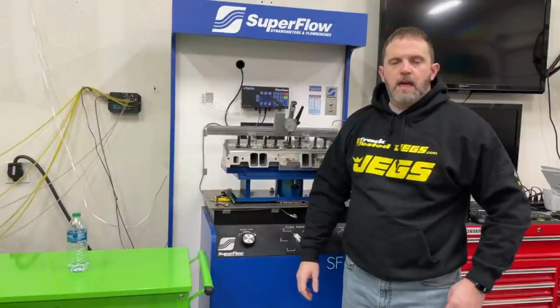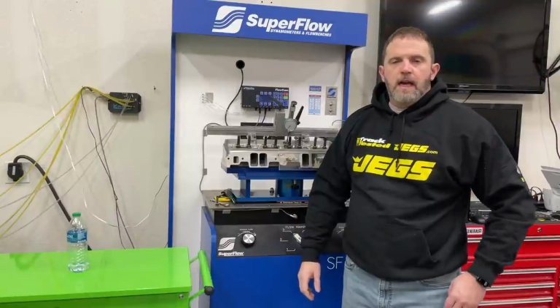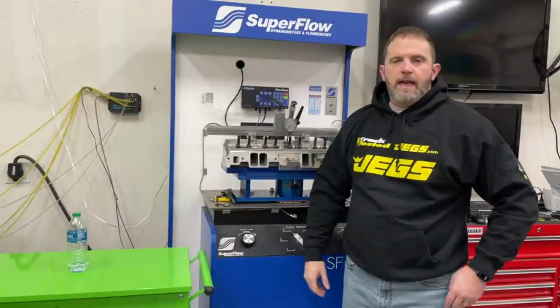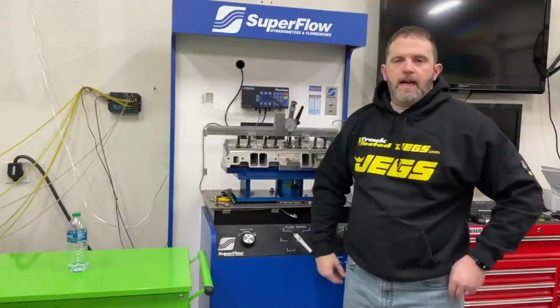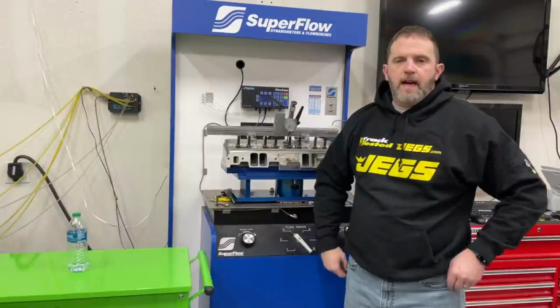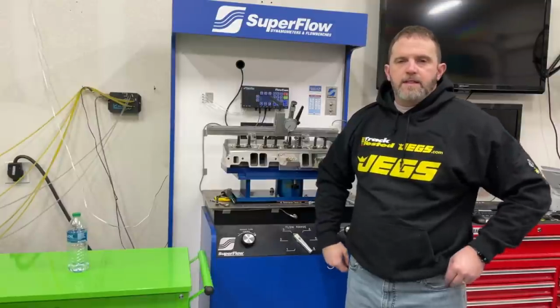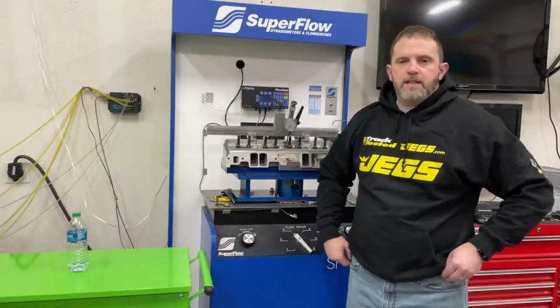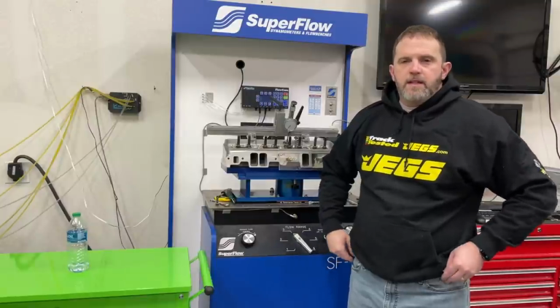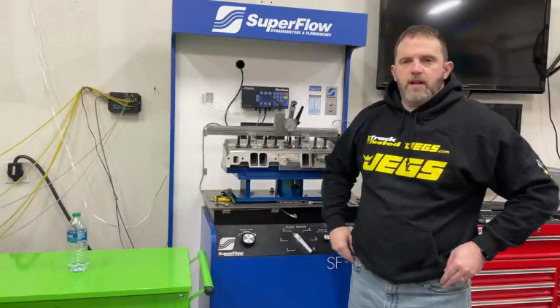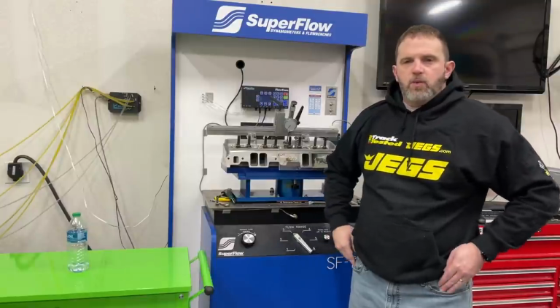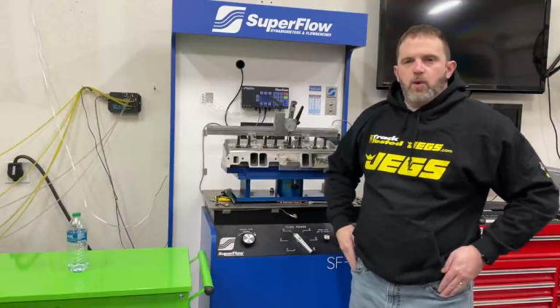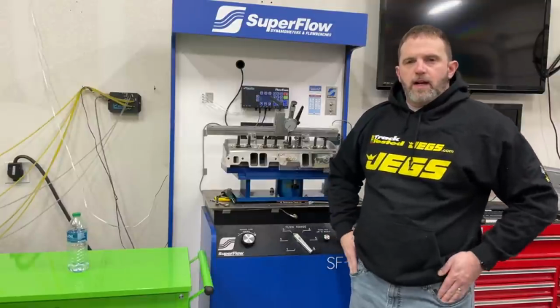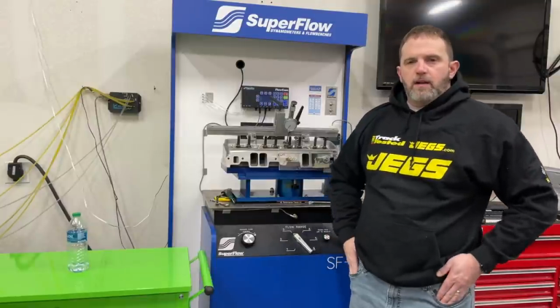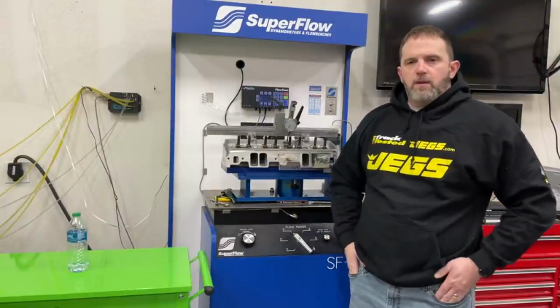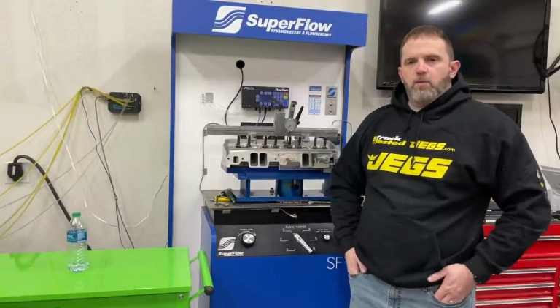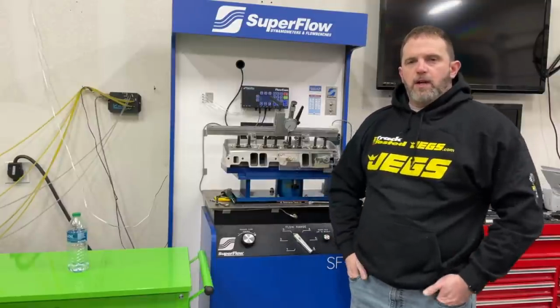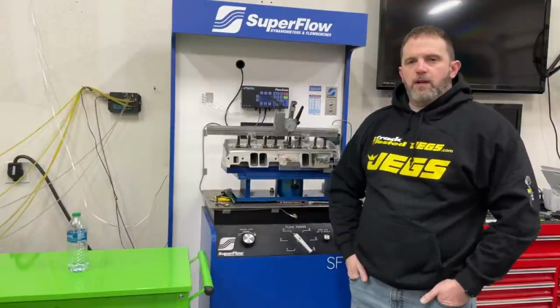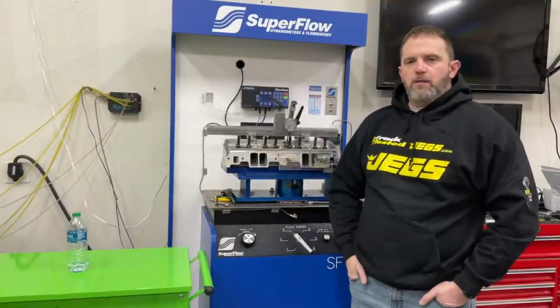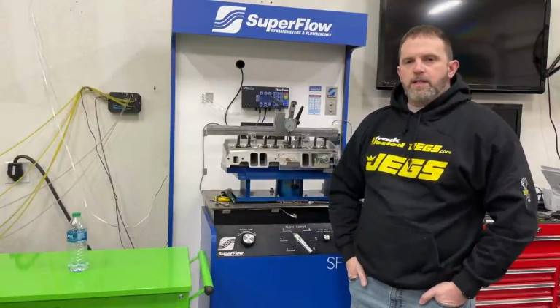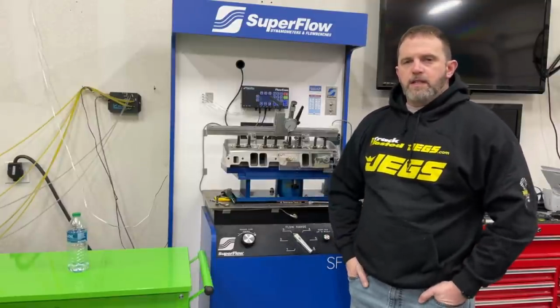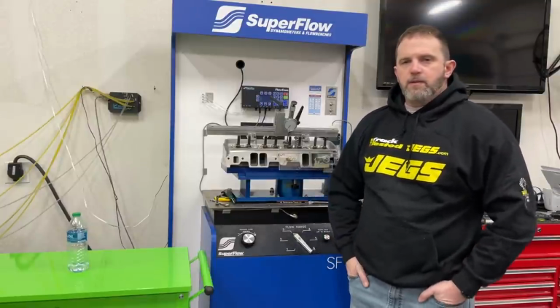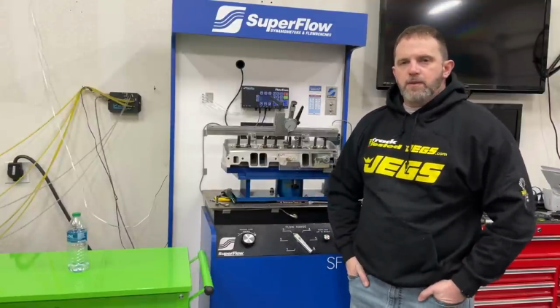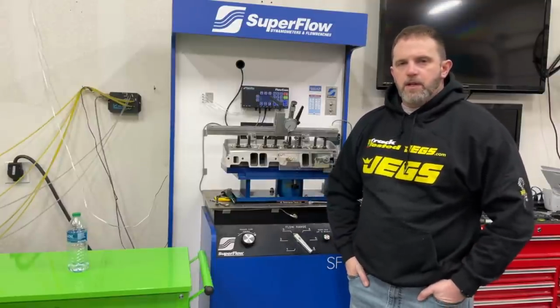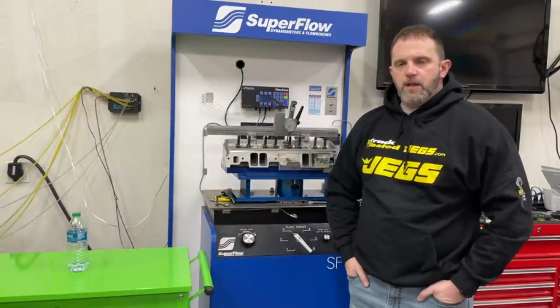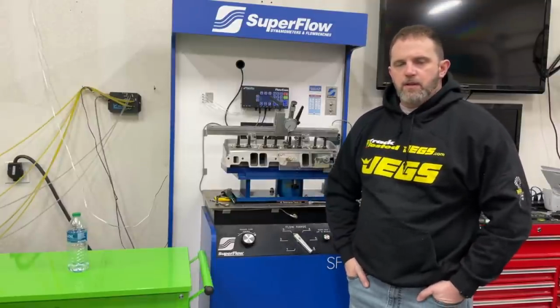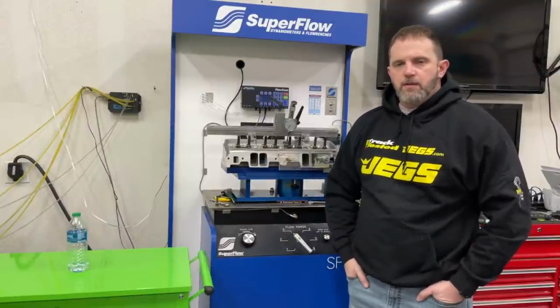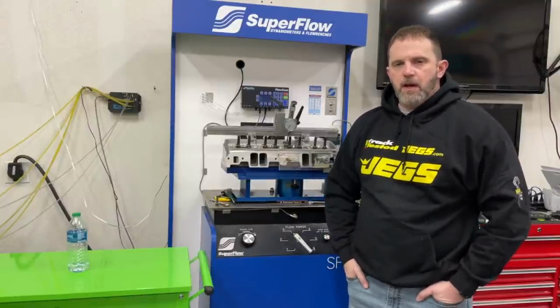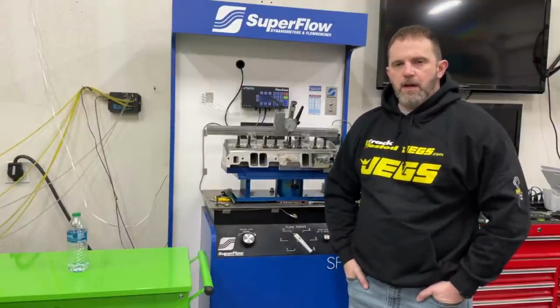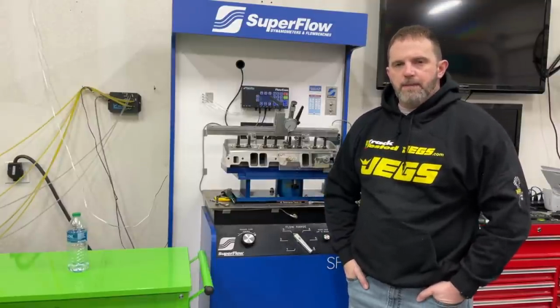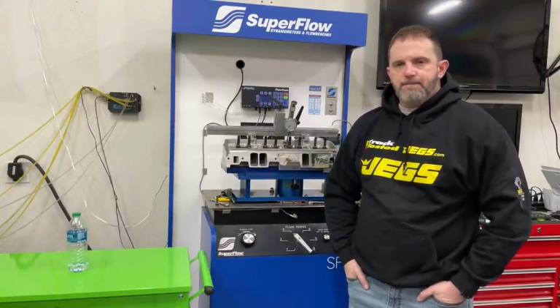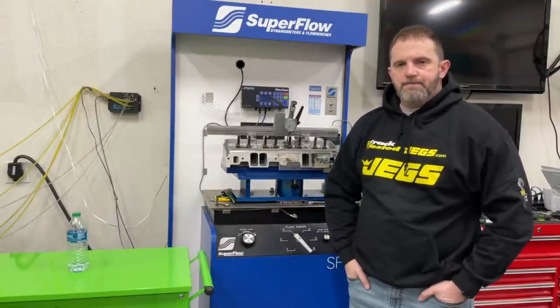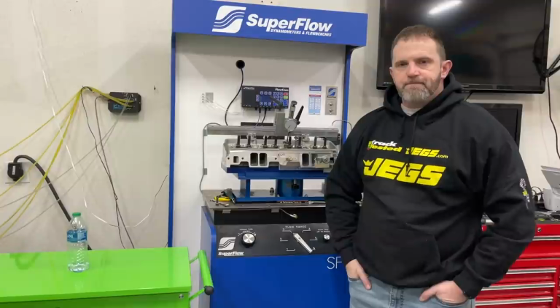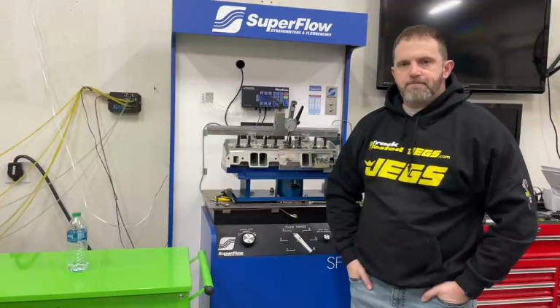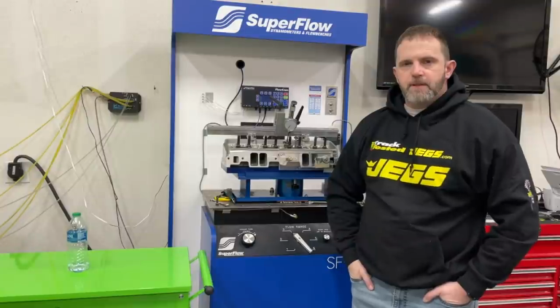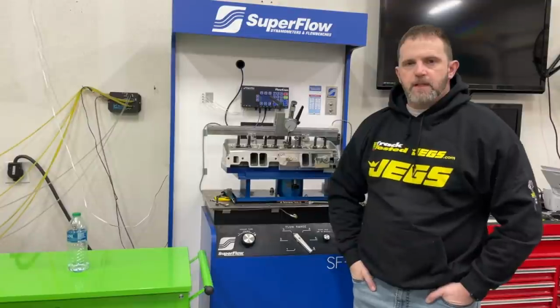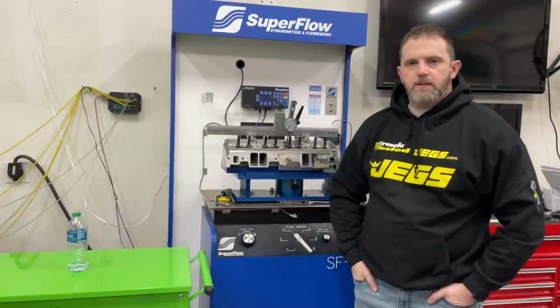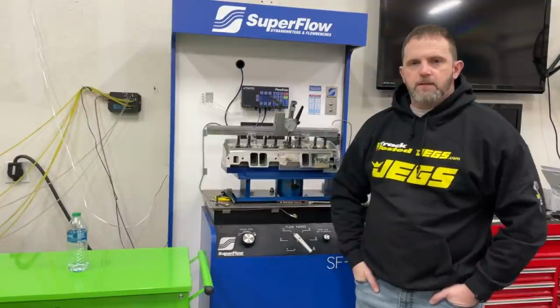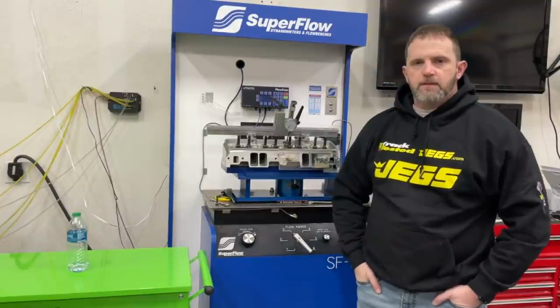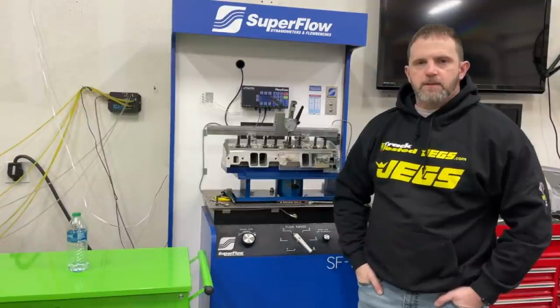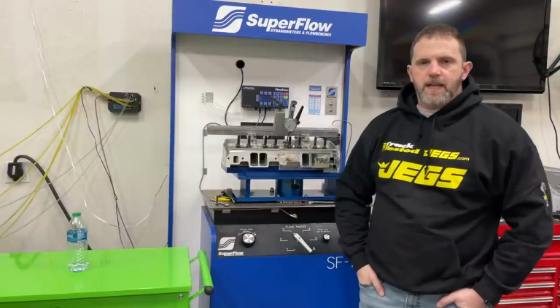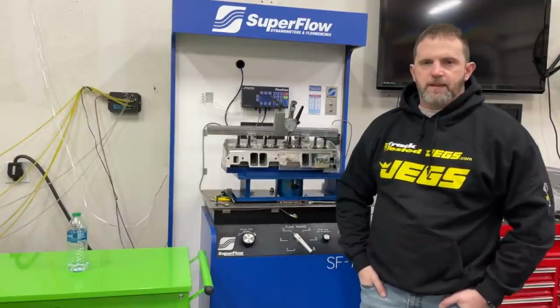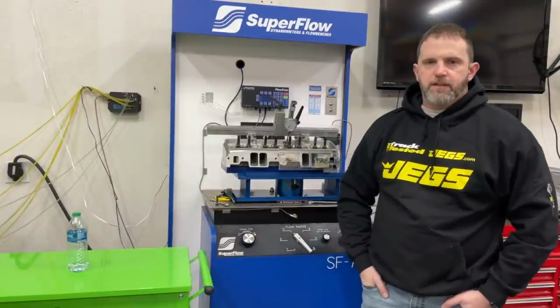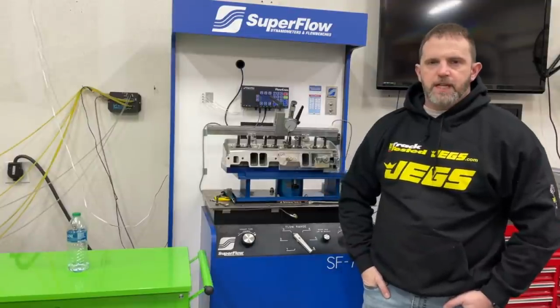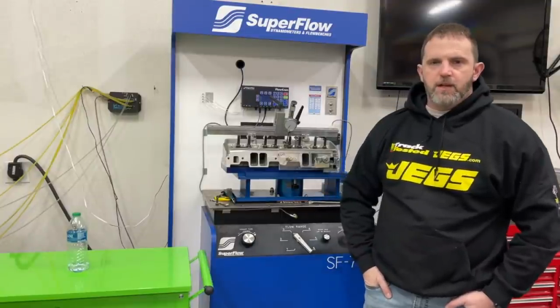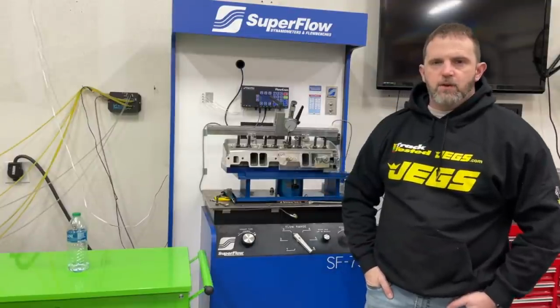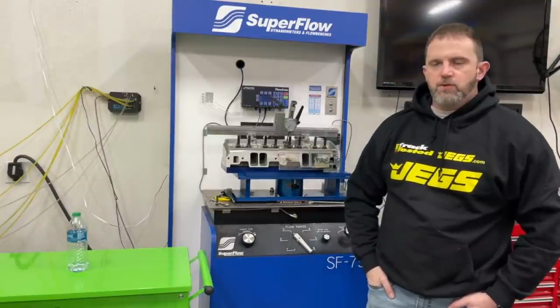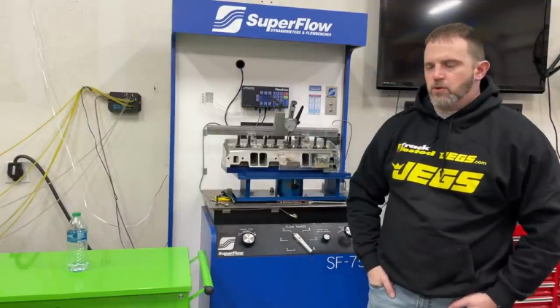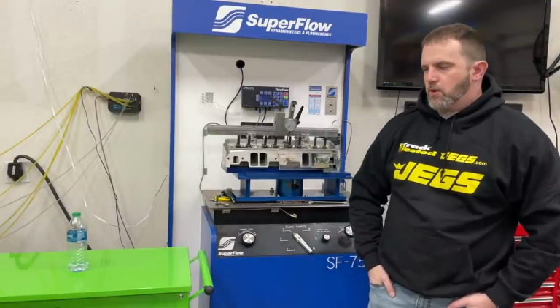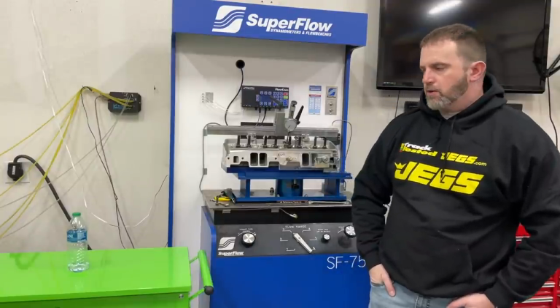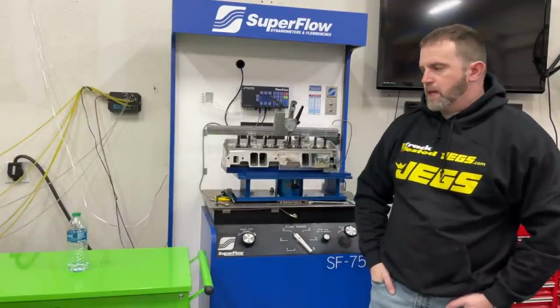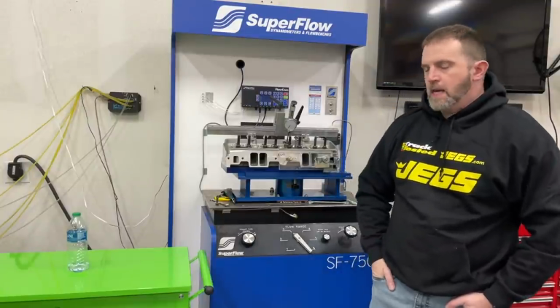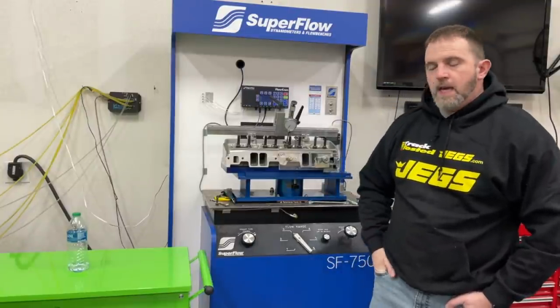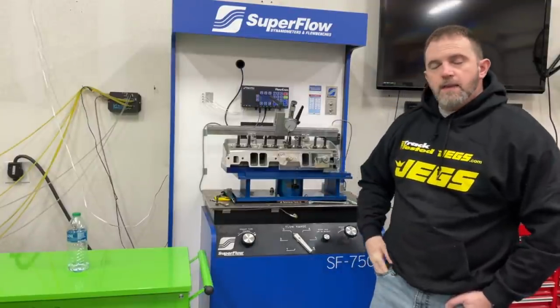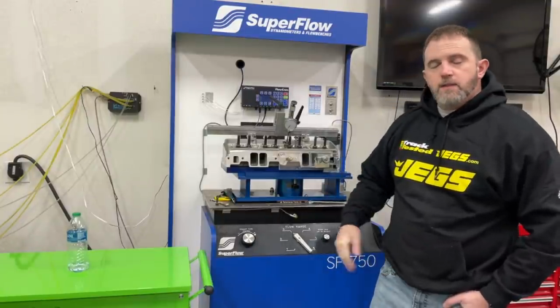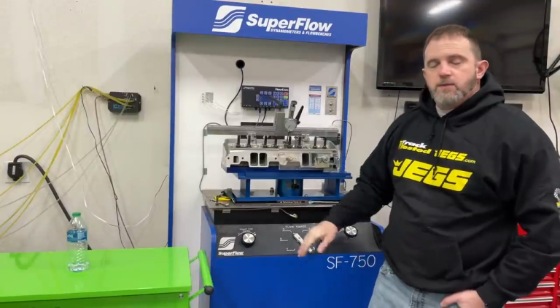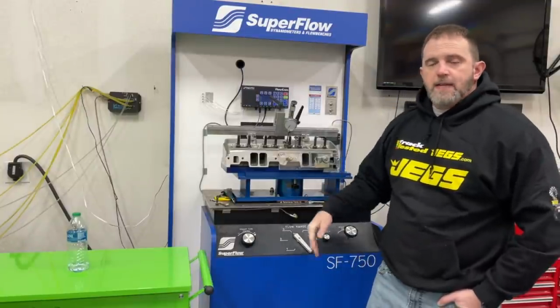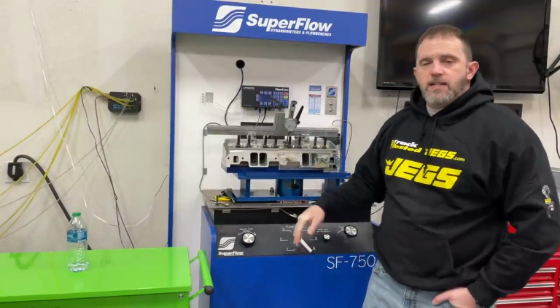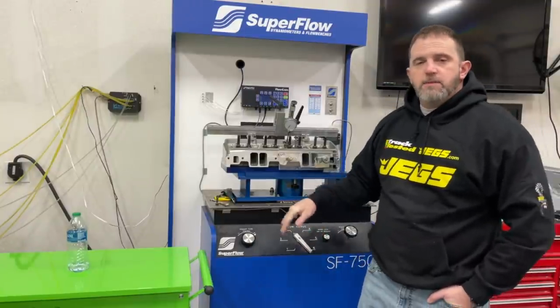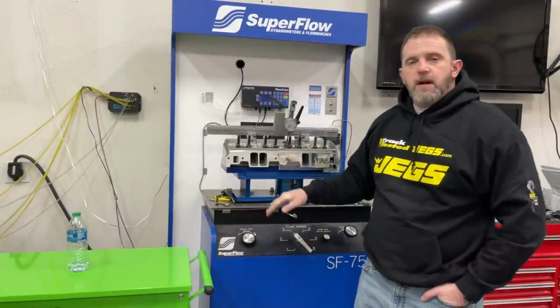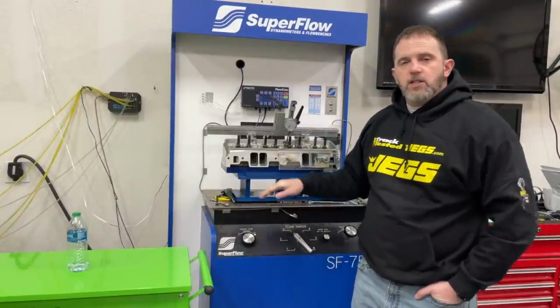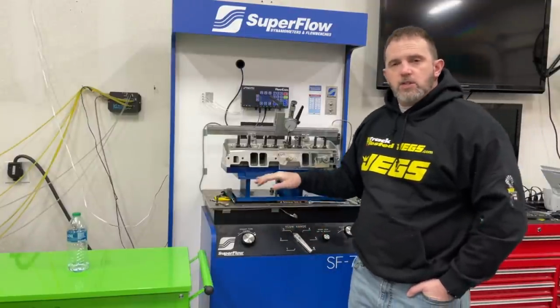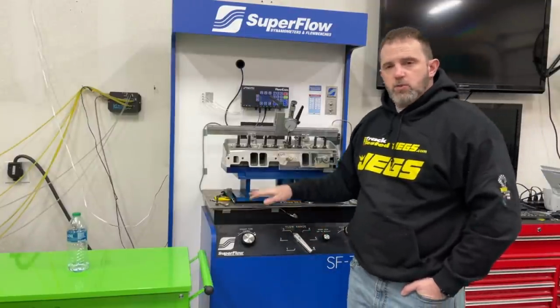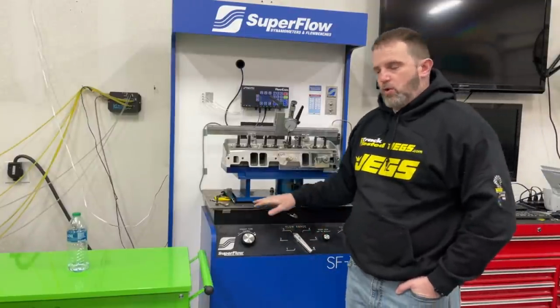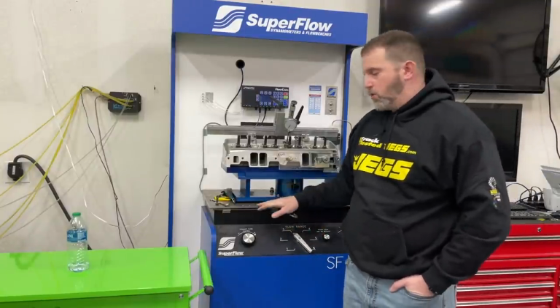Hey guys, this is Eric Weingrenner with Weingrenner Racing with another tech video, sort of. This one's actually about swirl.